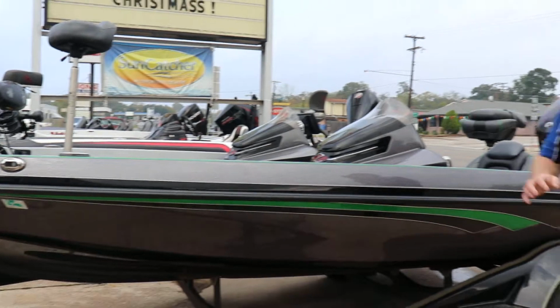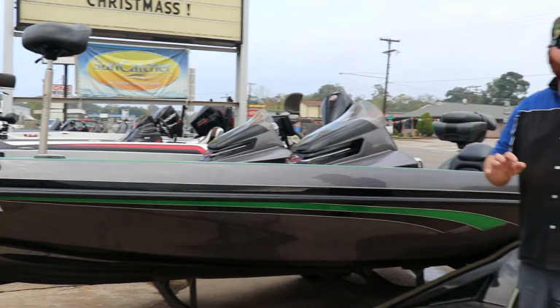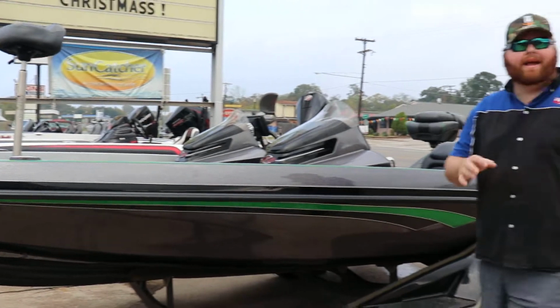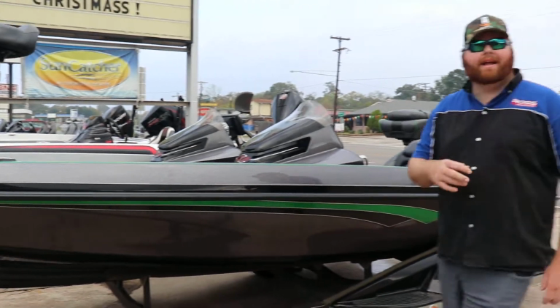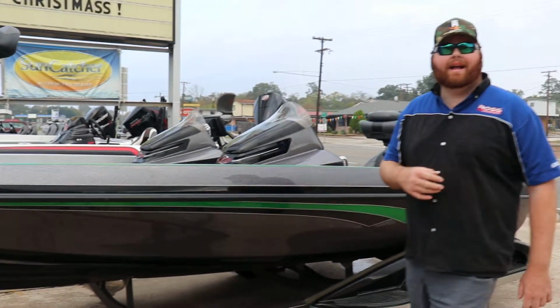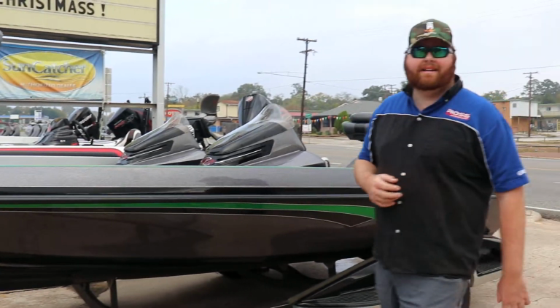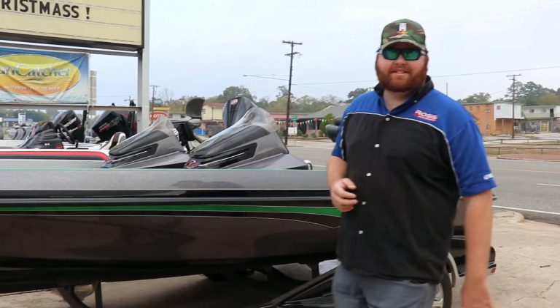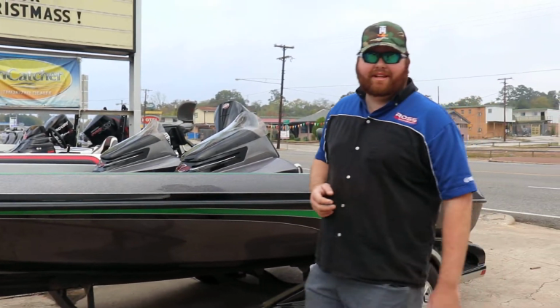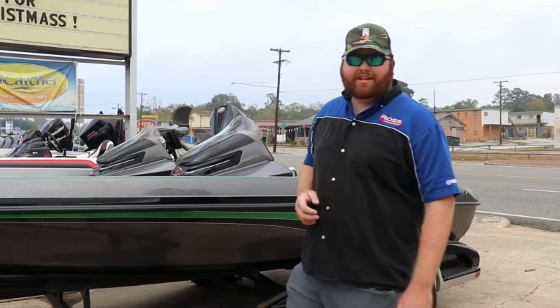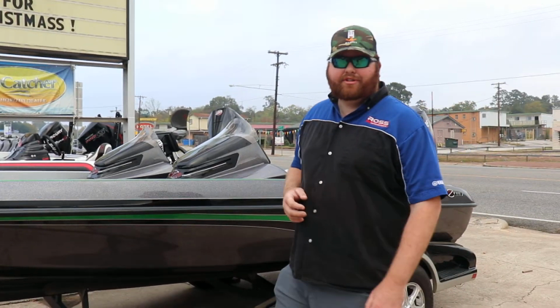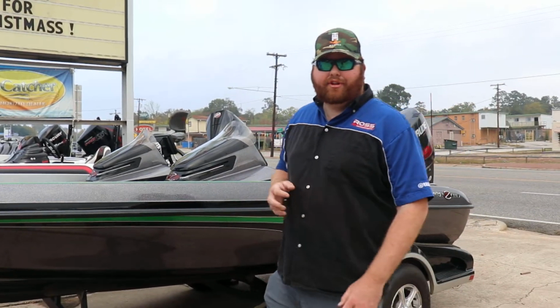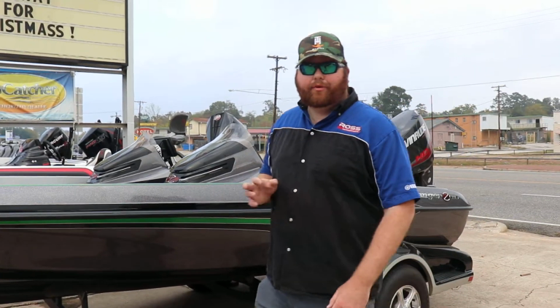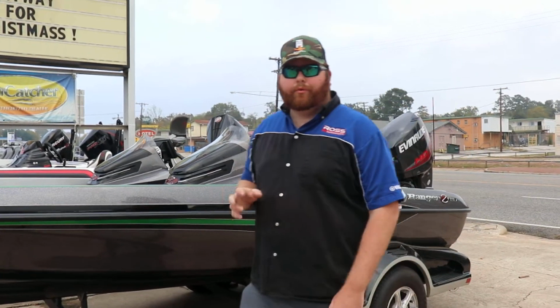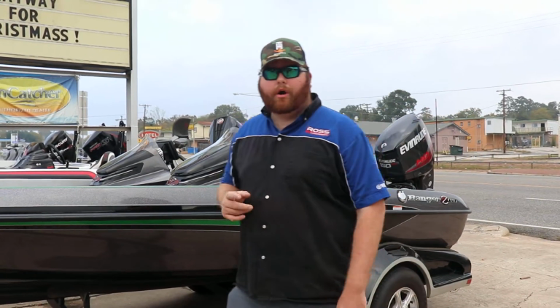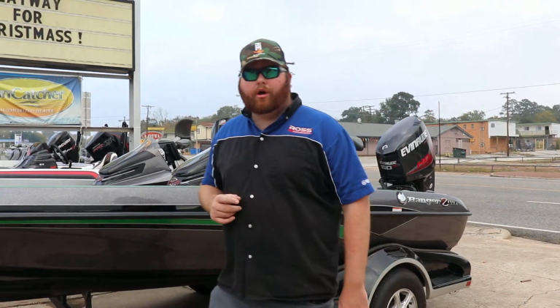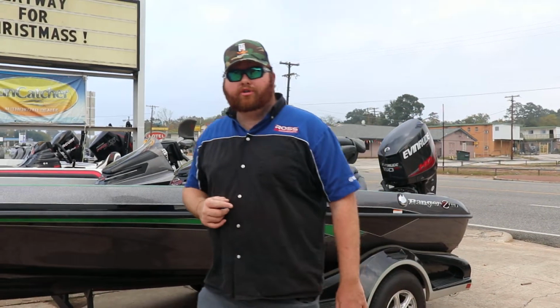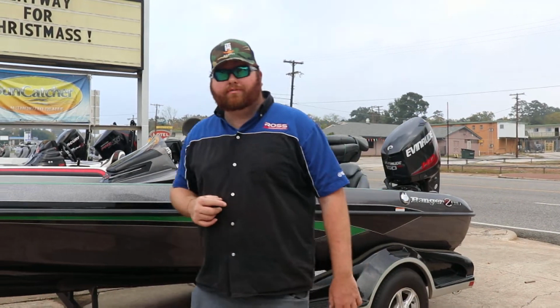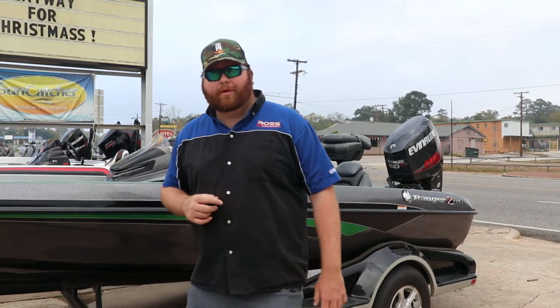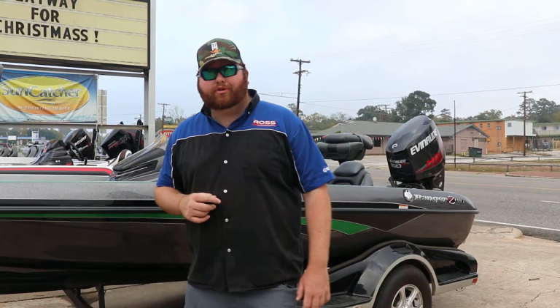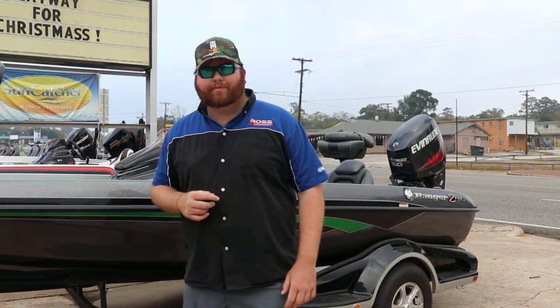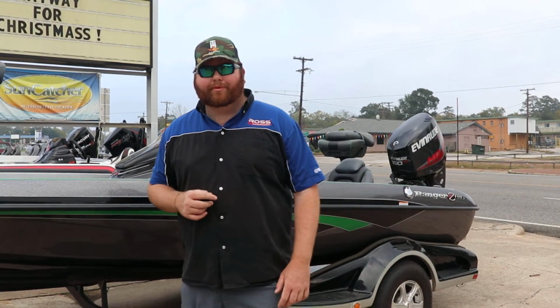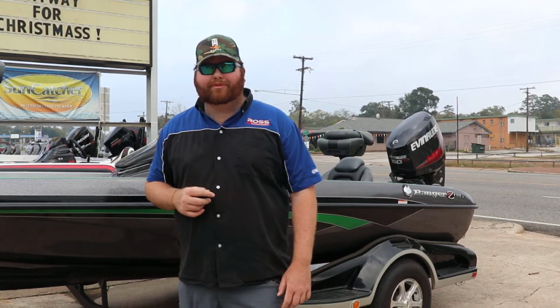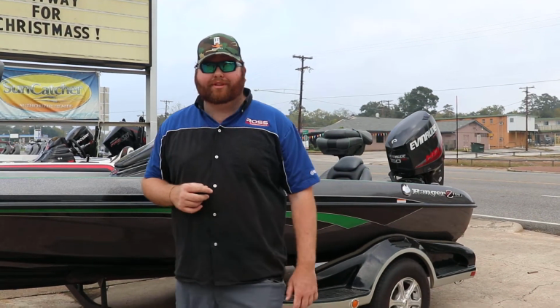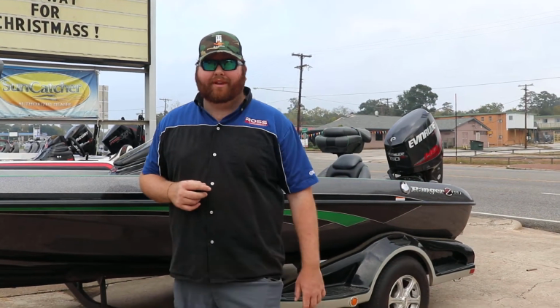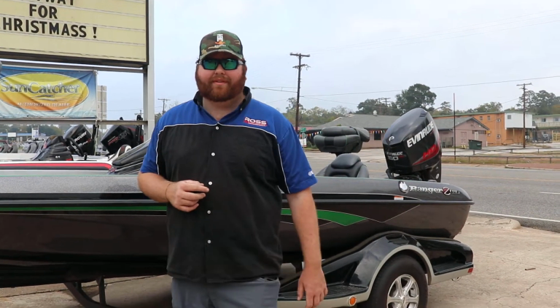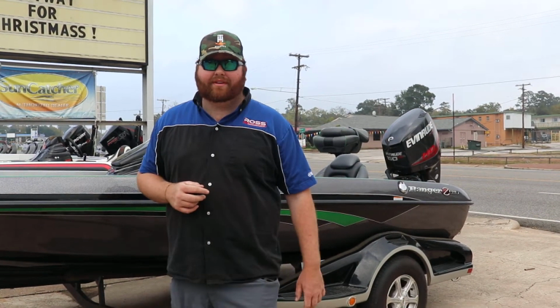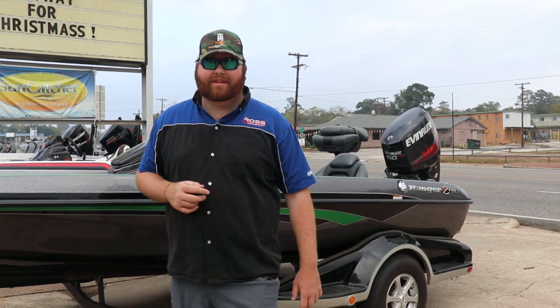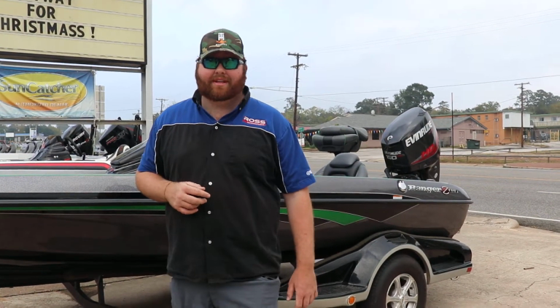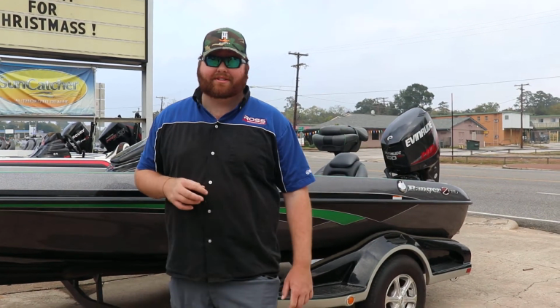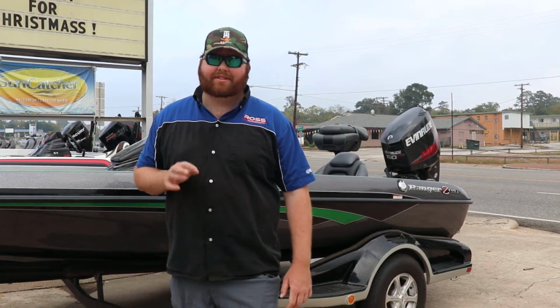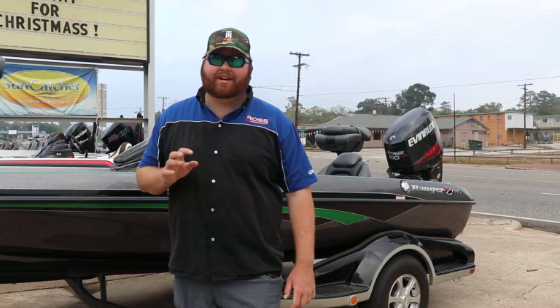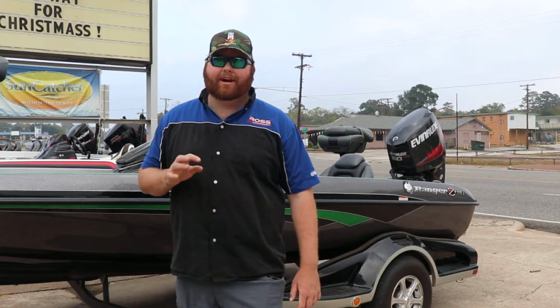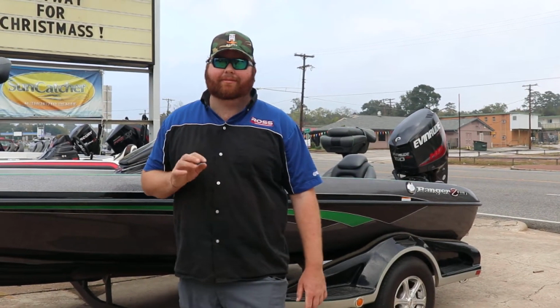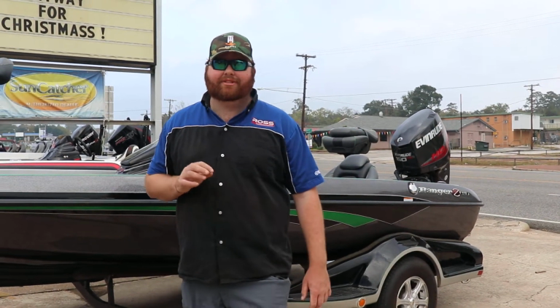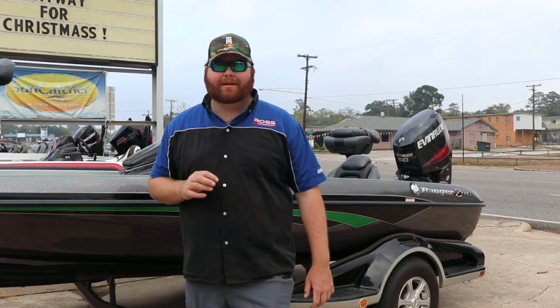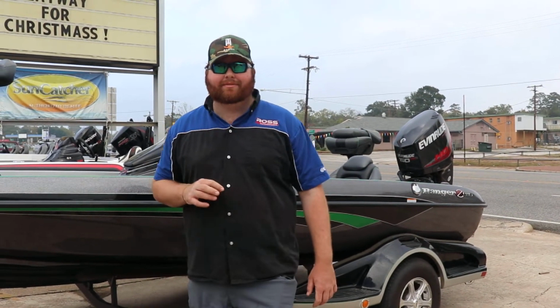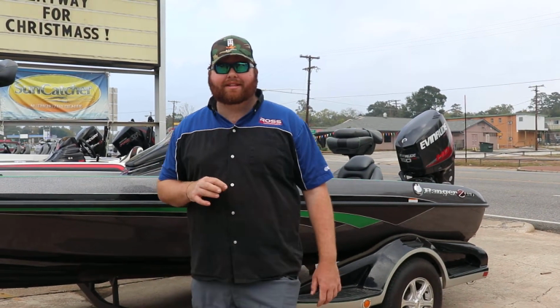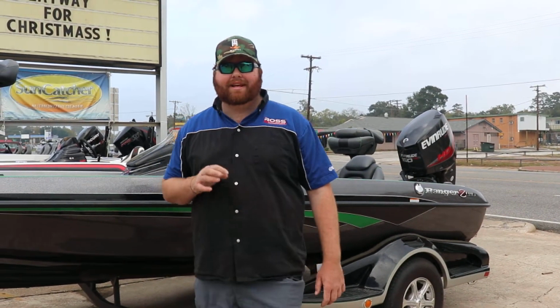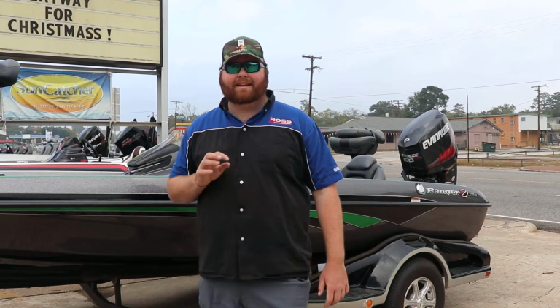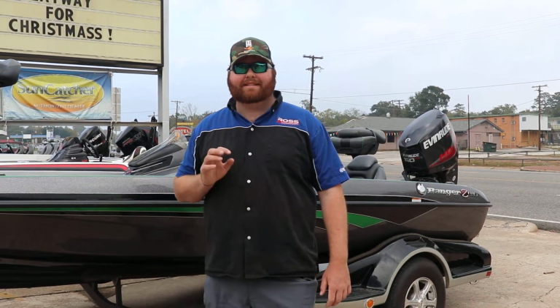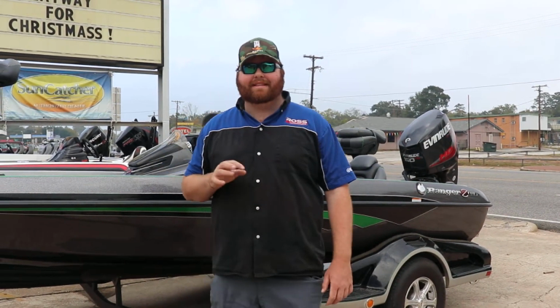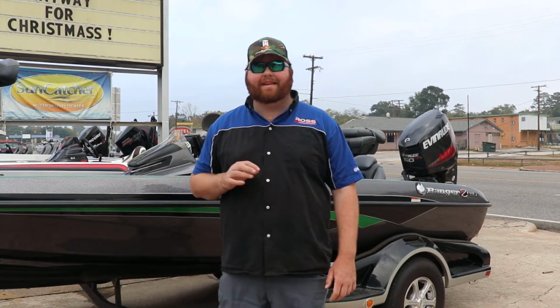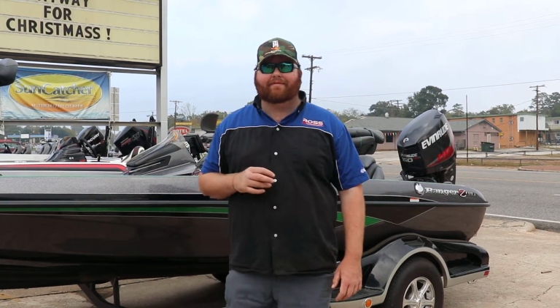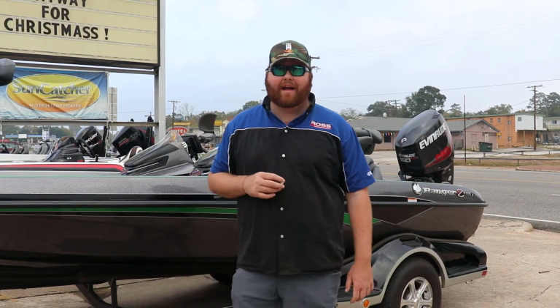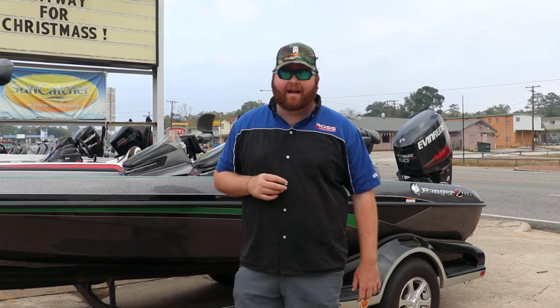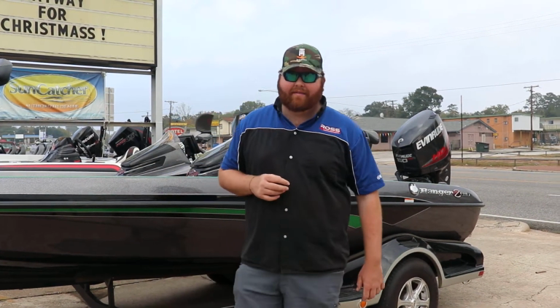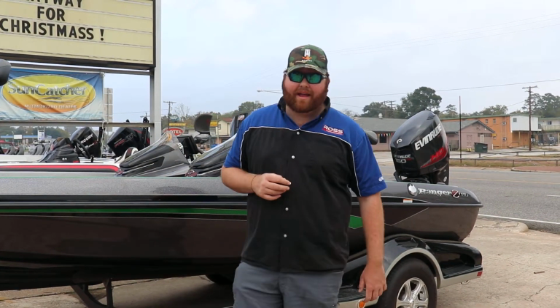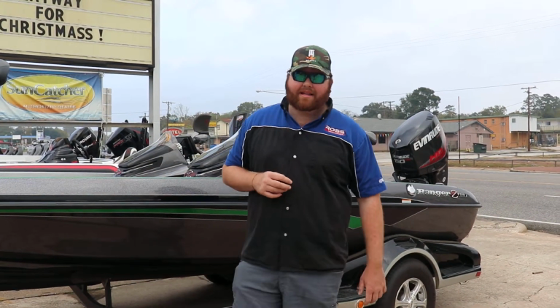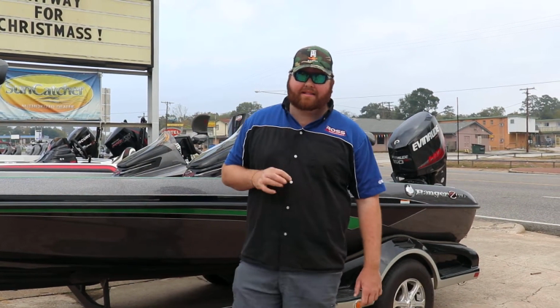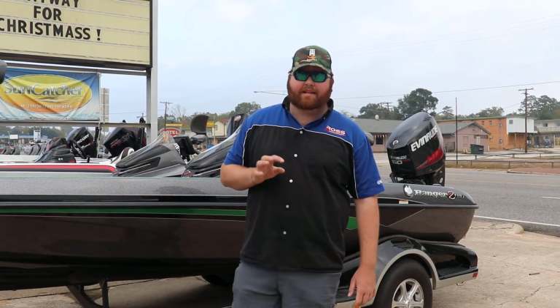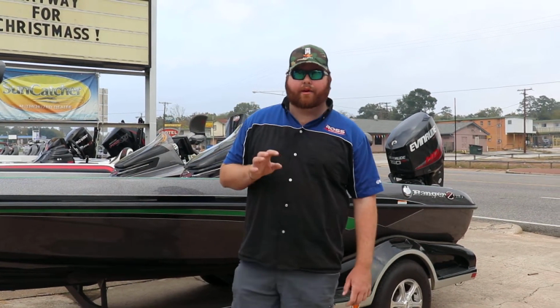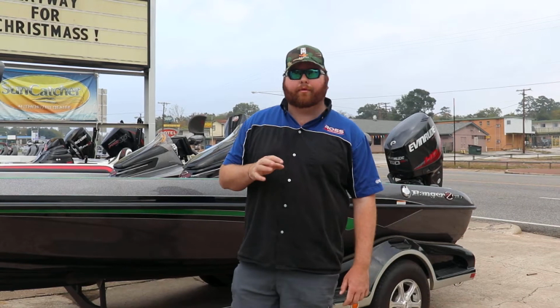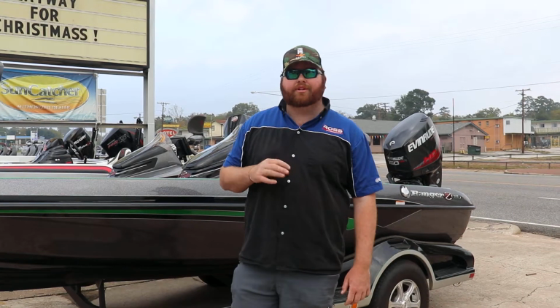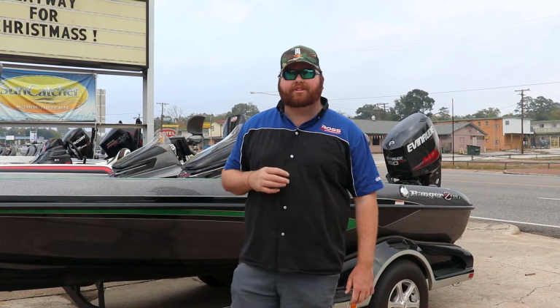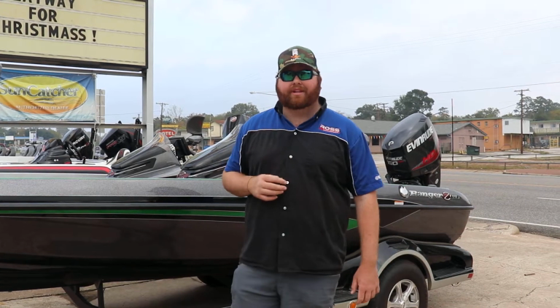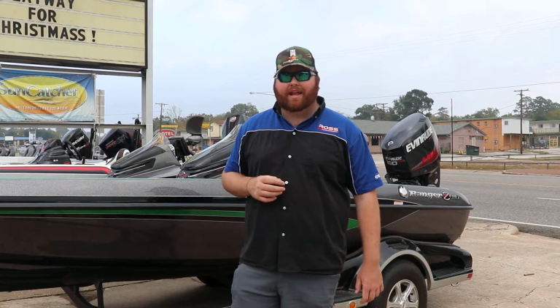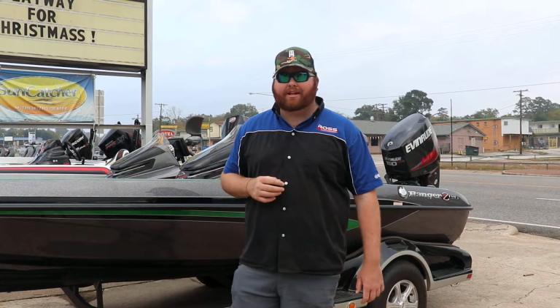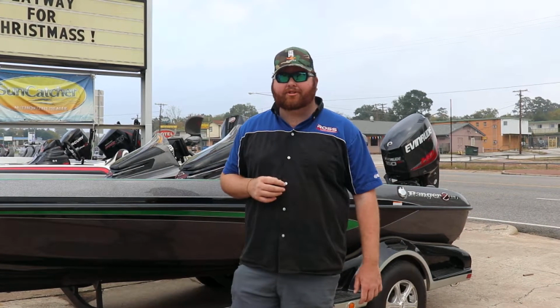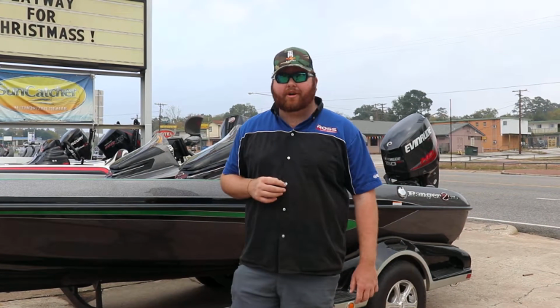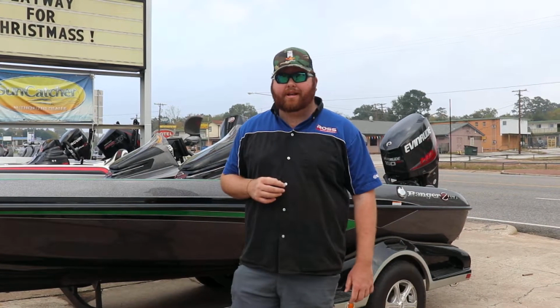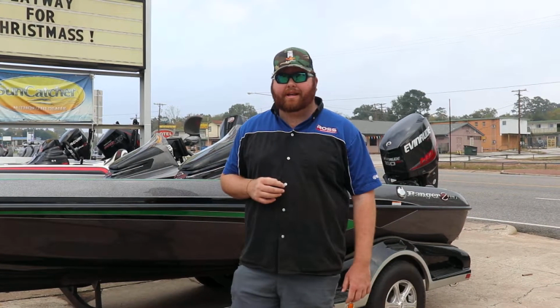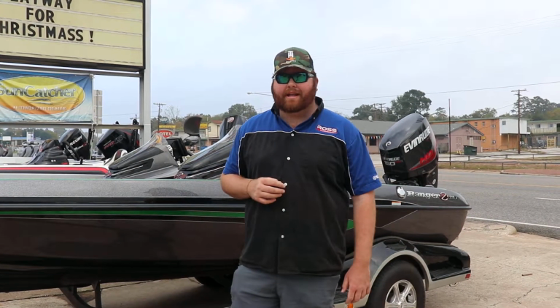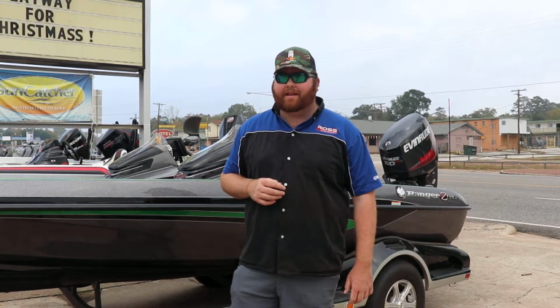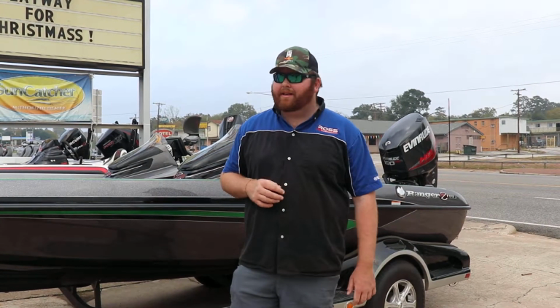Hey guys, it's Andrew here at Ross Motorsports in Lufkin, Texas. Here I'm standing beside a Z518 I recently had traded in.